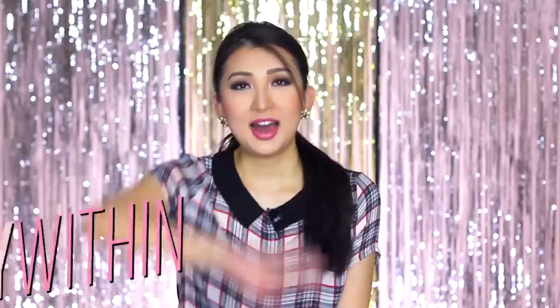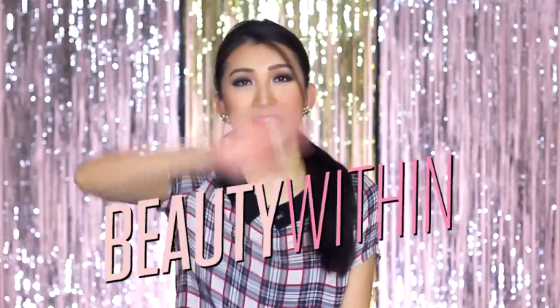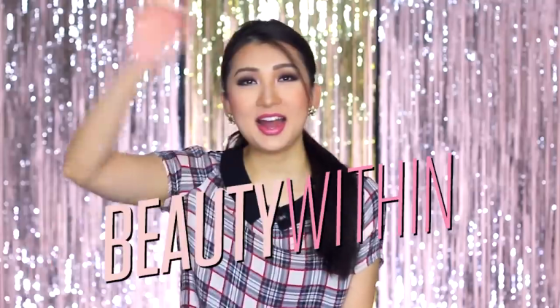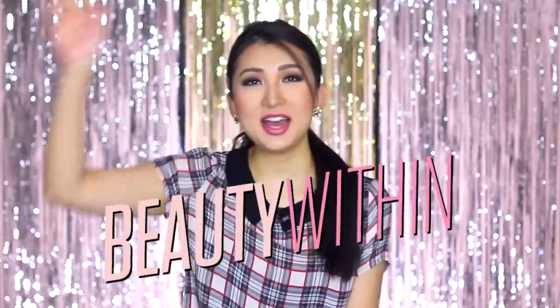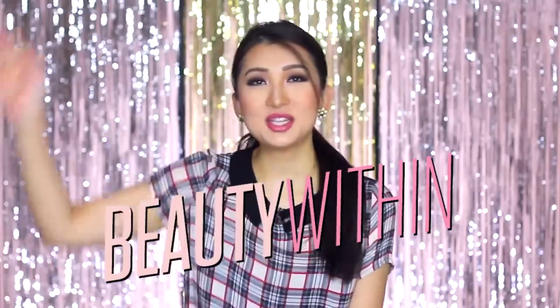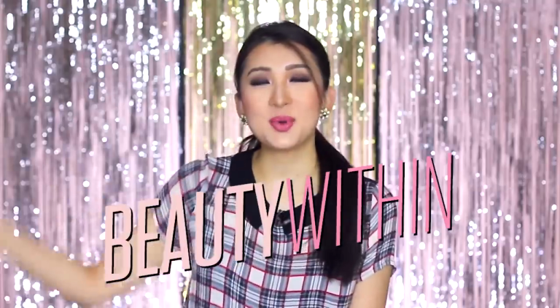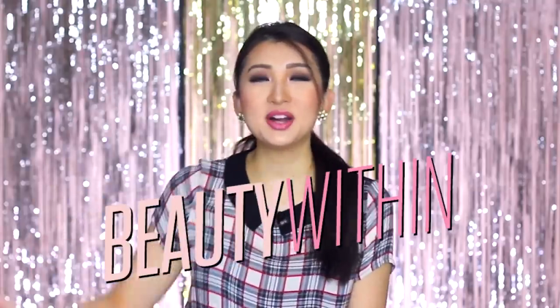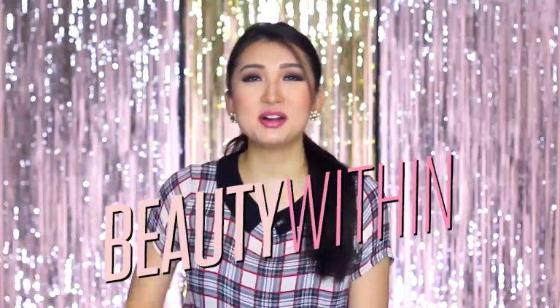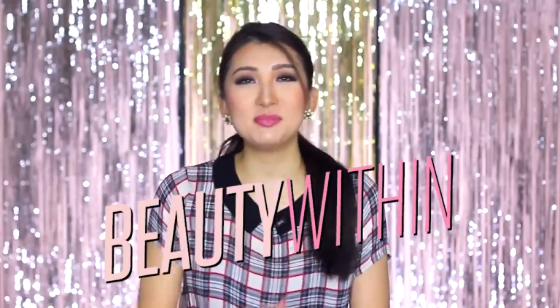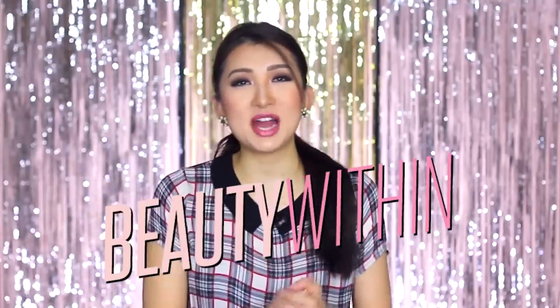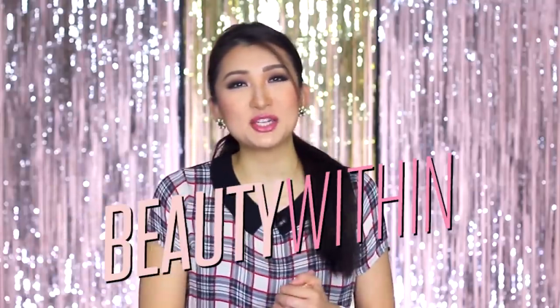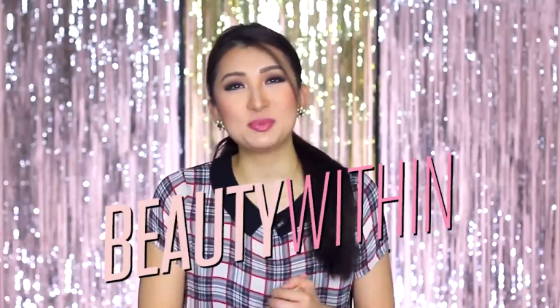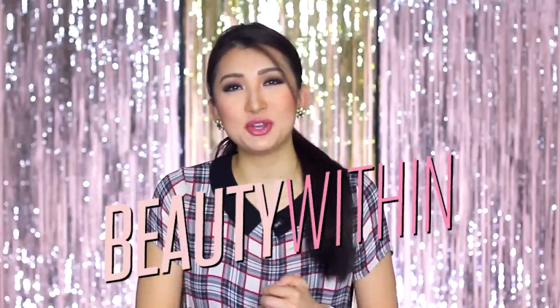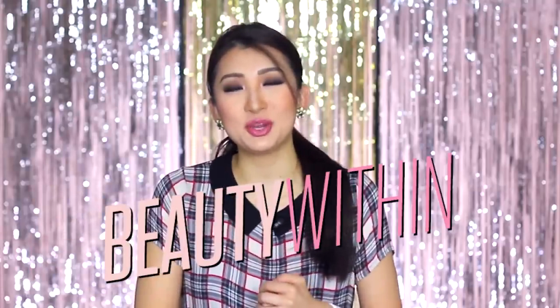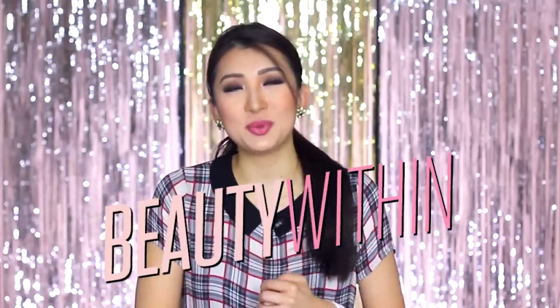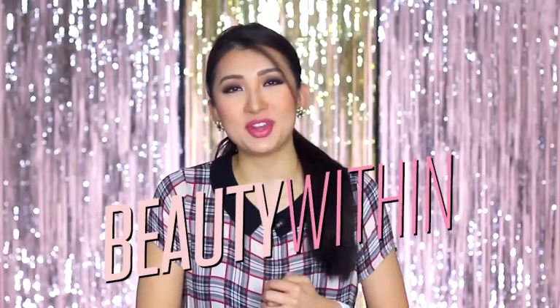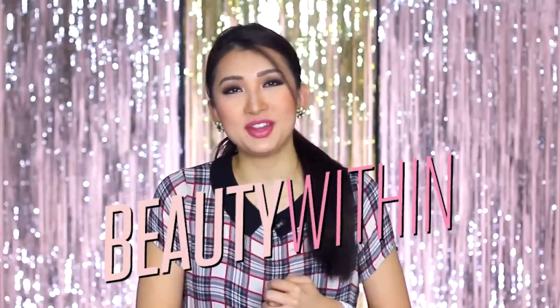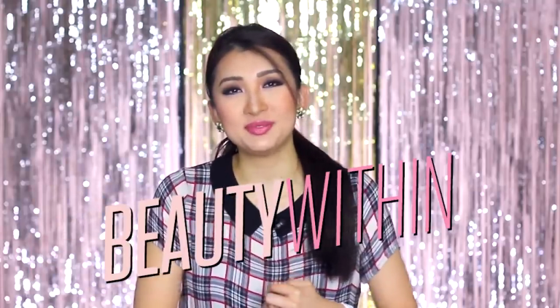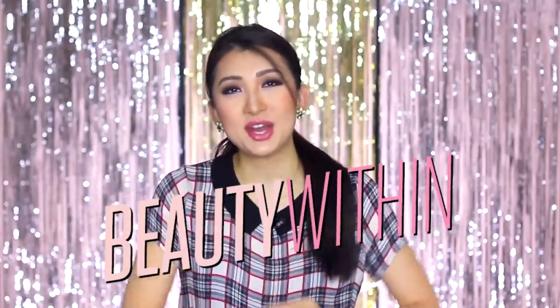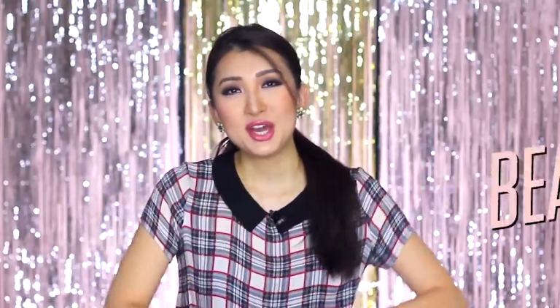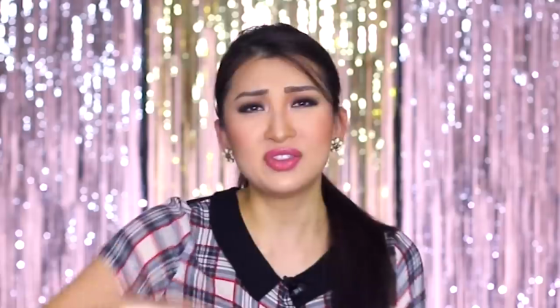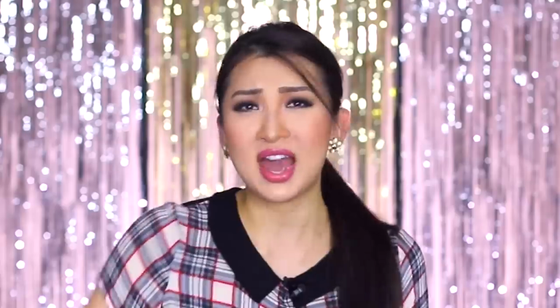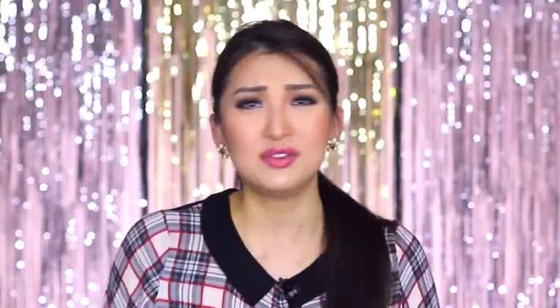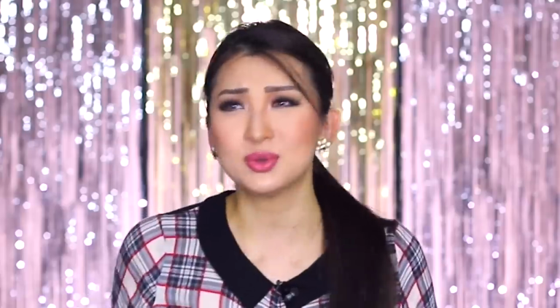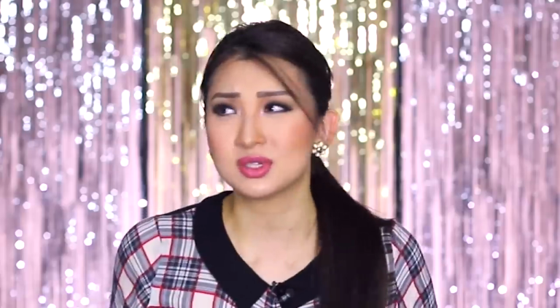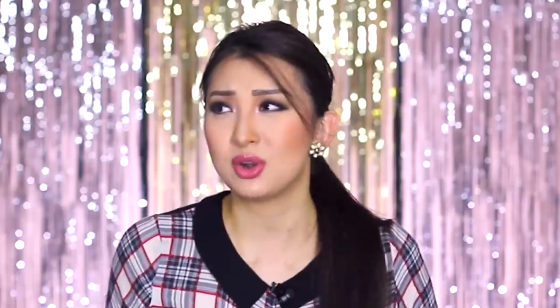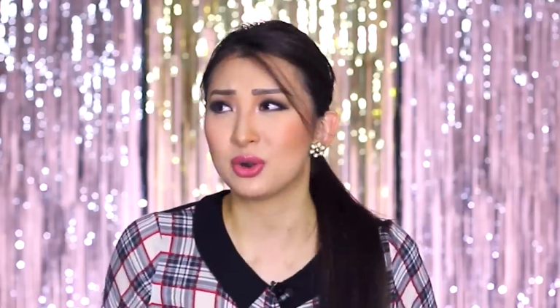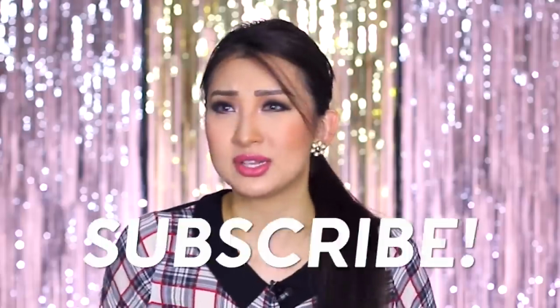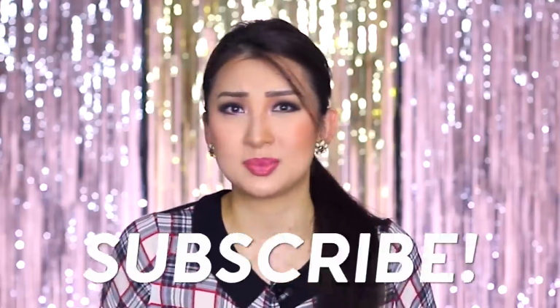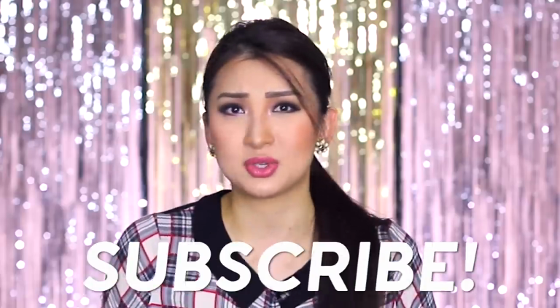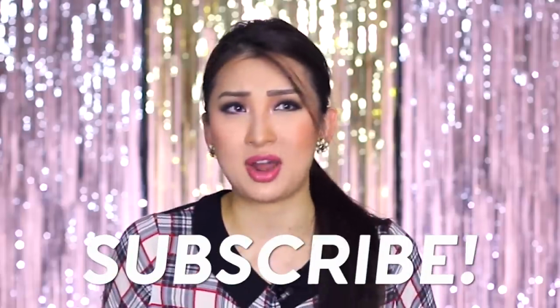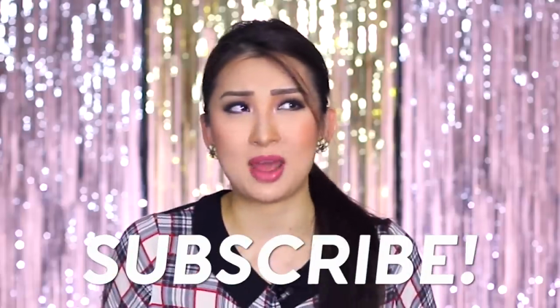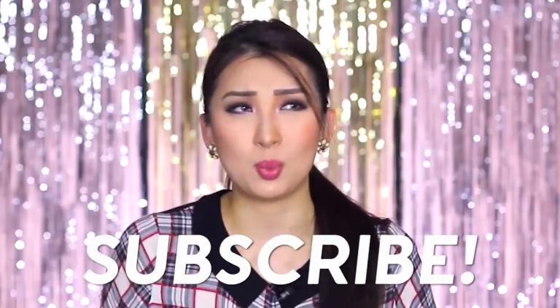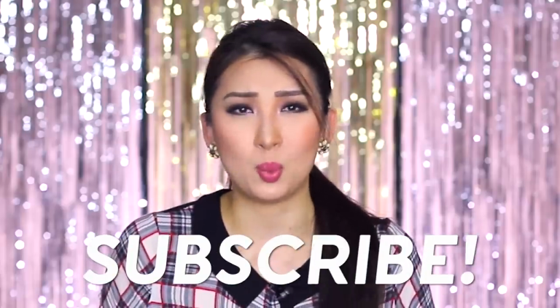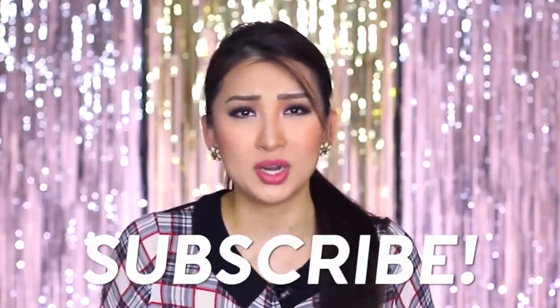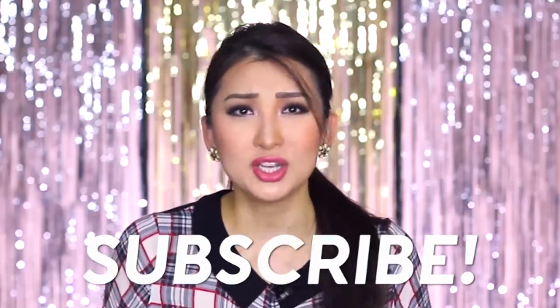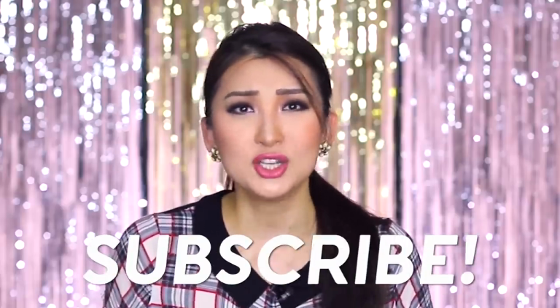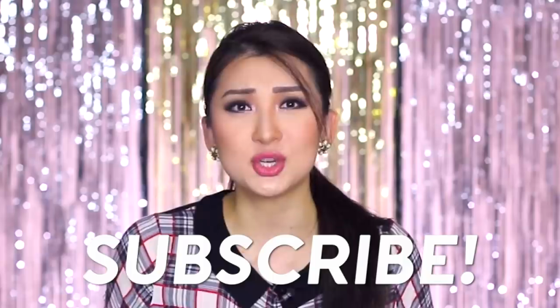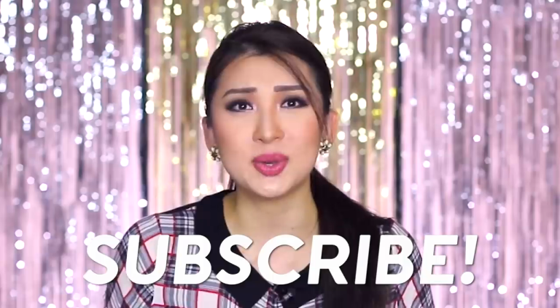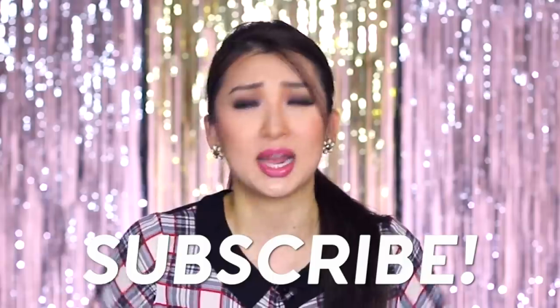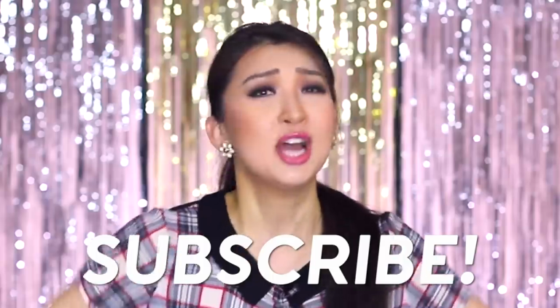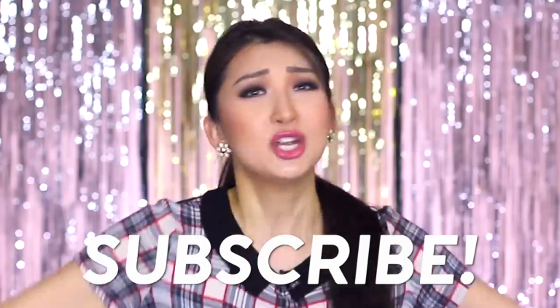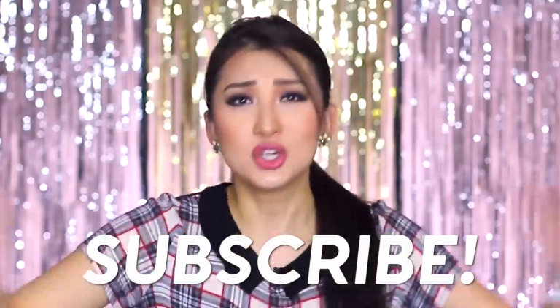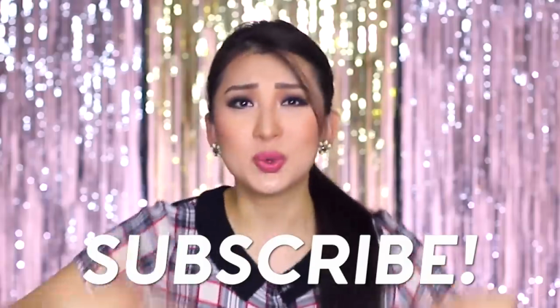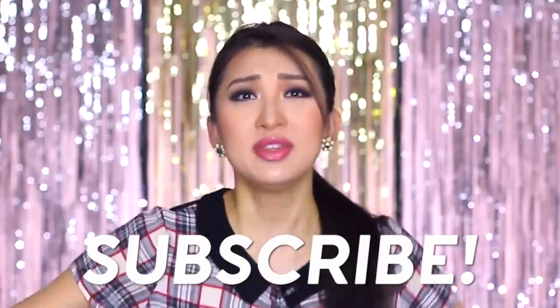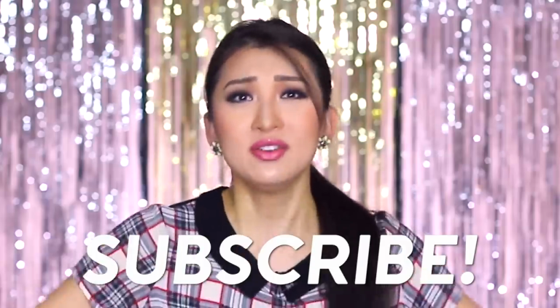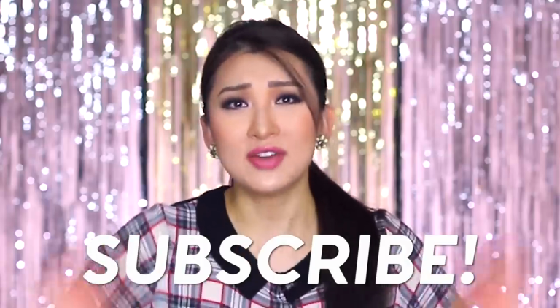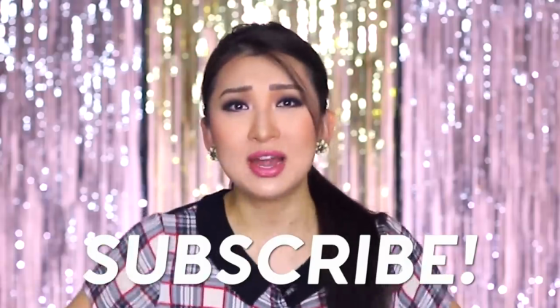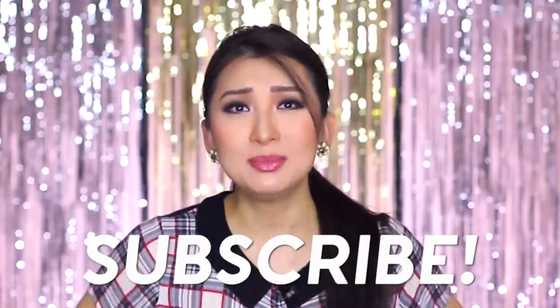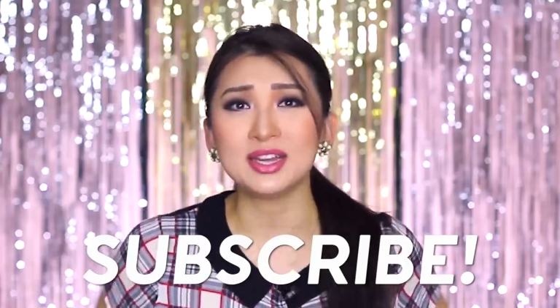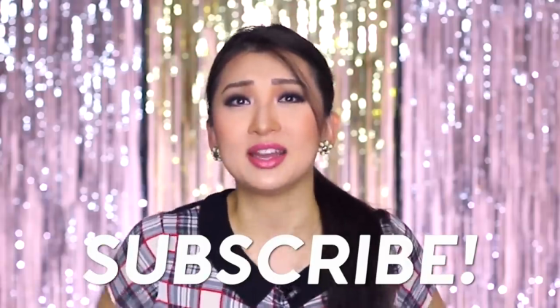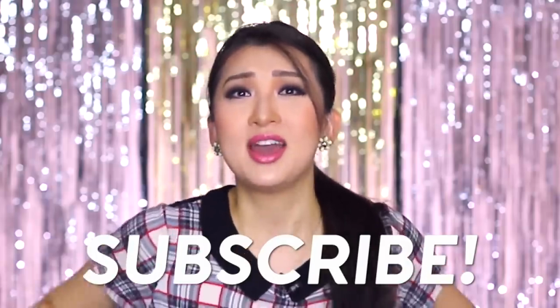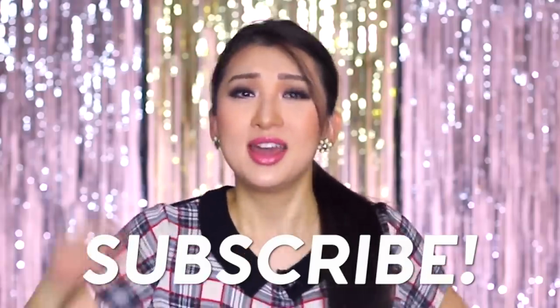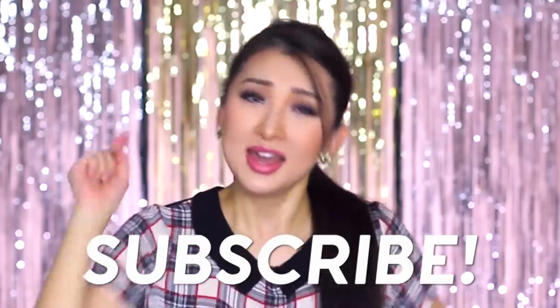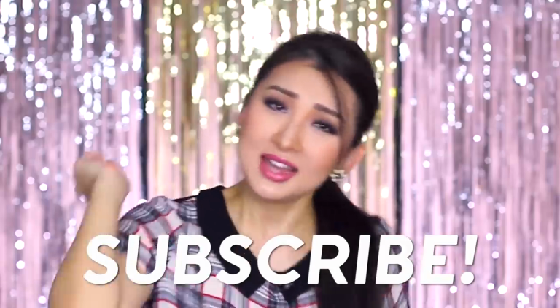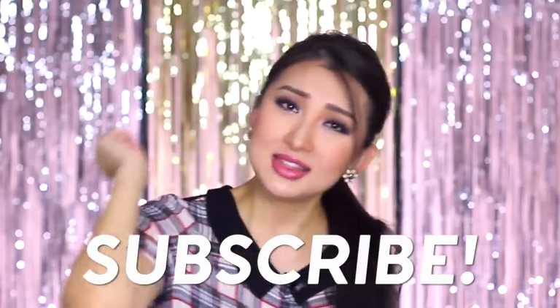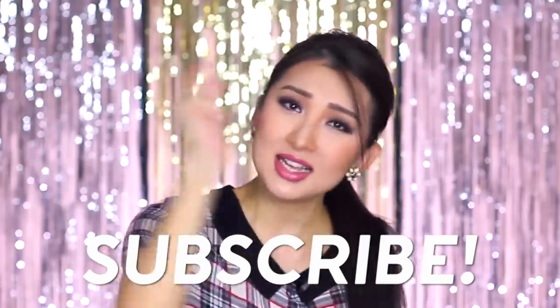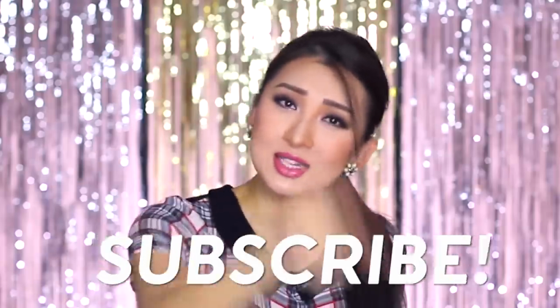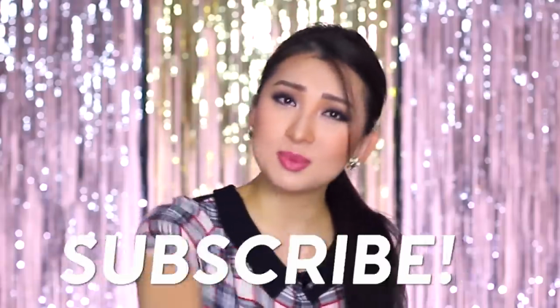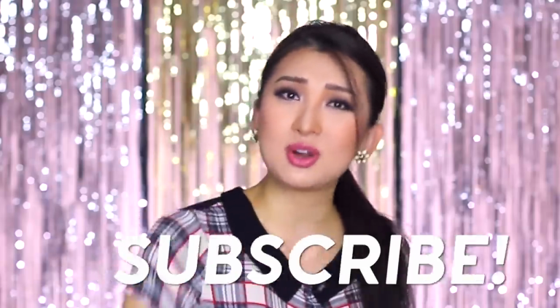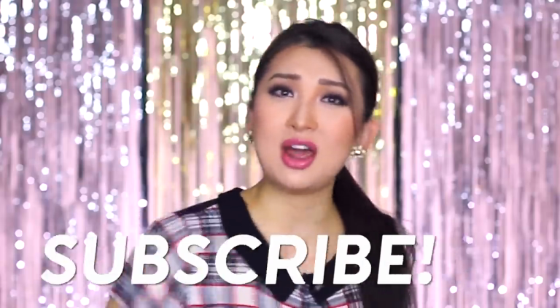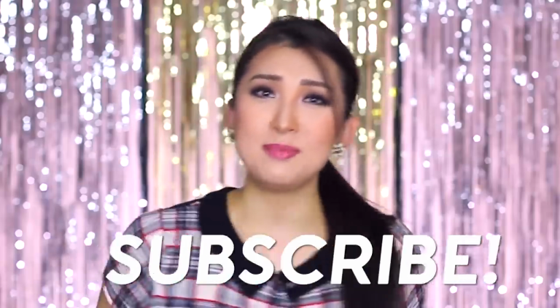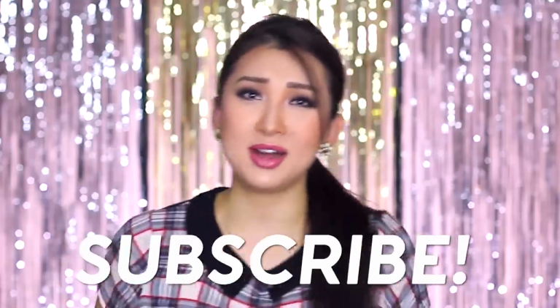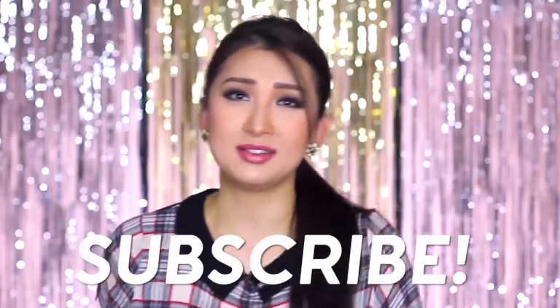Hi guys! Welcome back to Beauty Within! If you haven't already subscribed, what are you doing? Join the family! Hit that subscribe button!